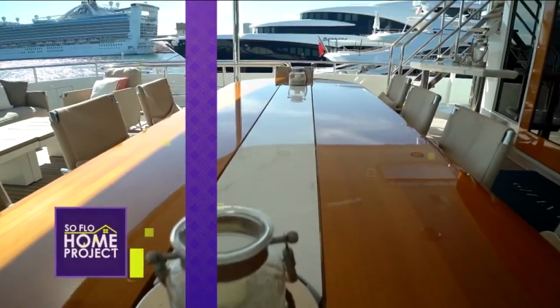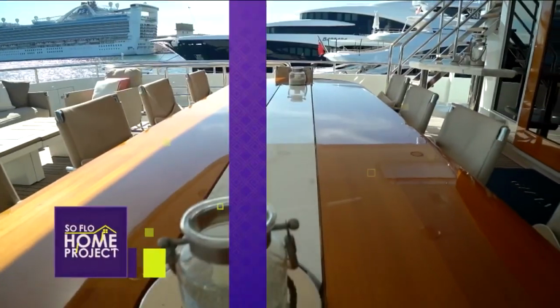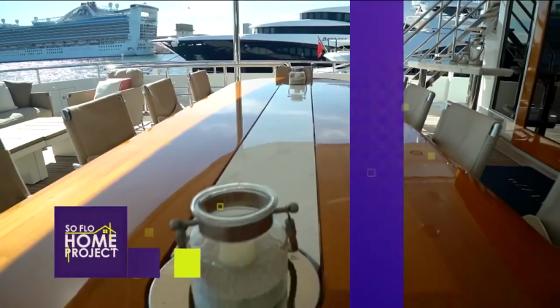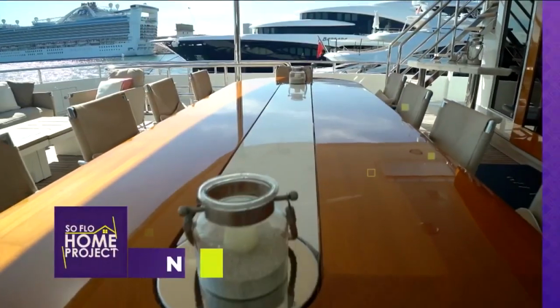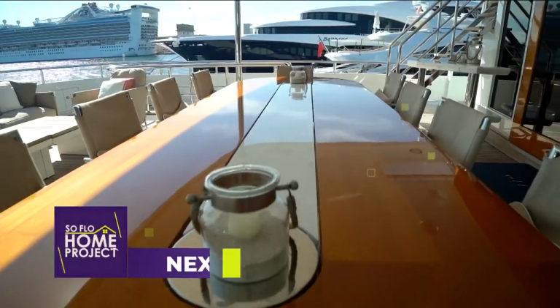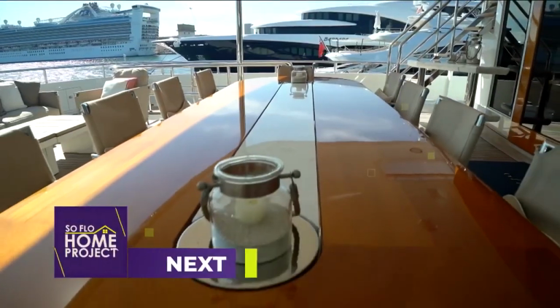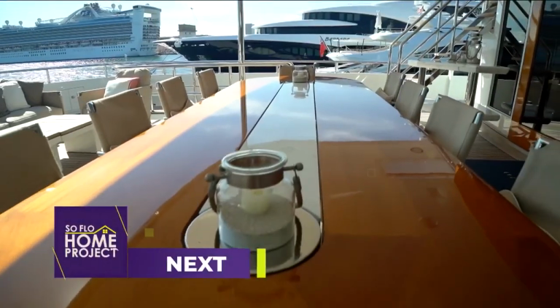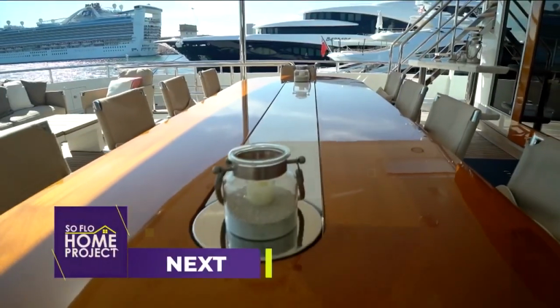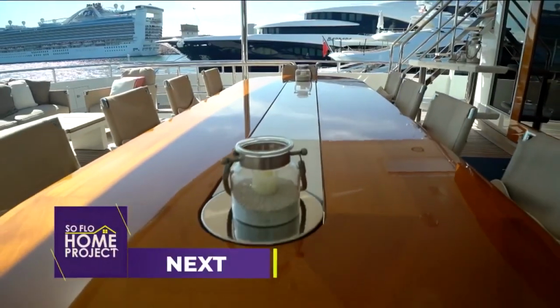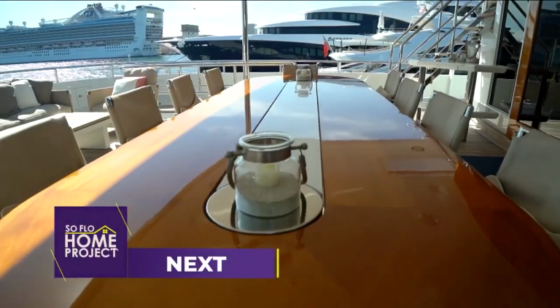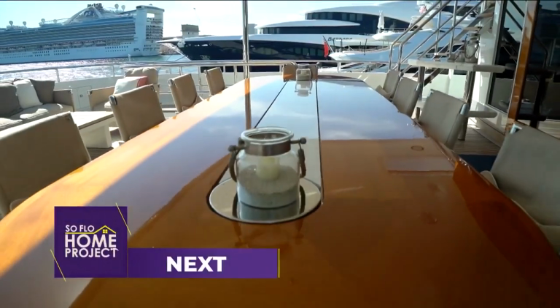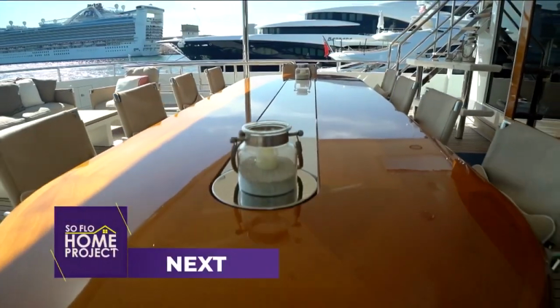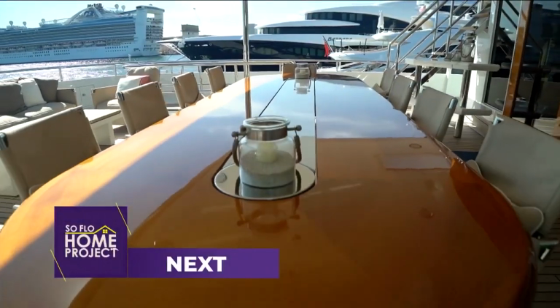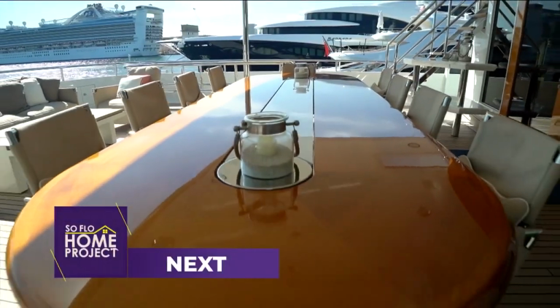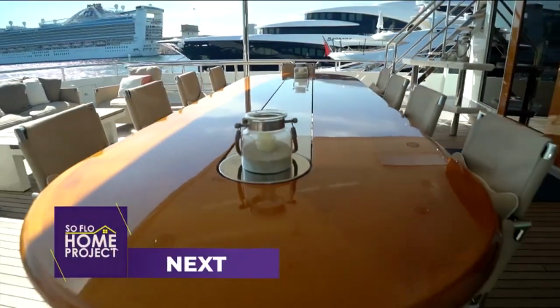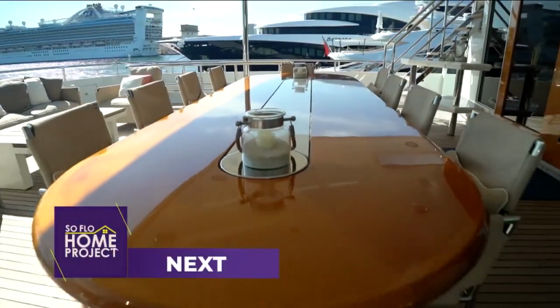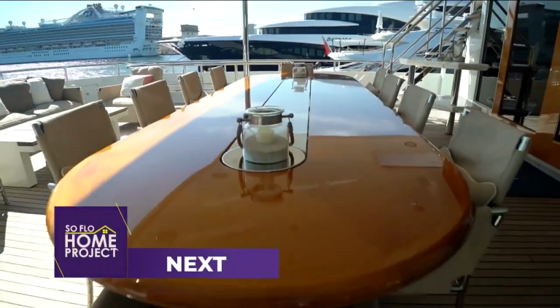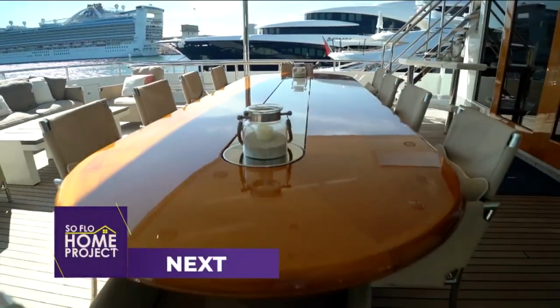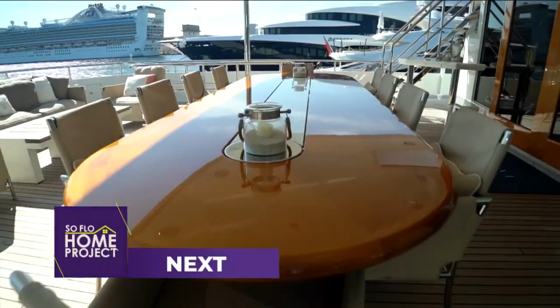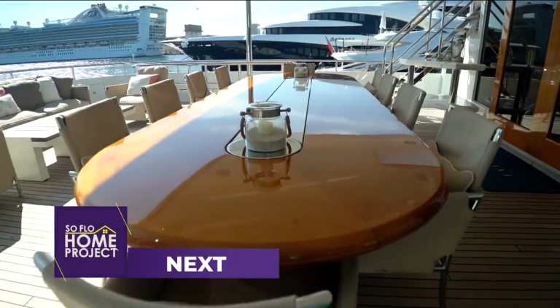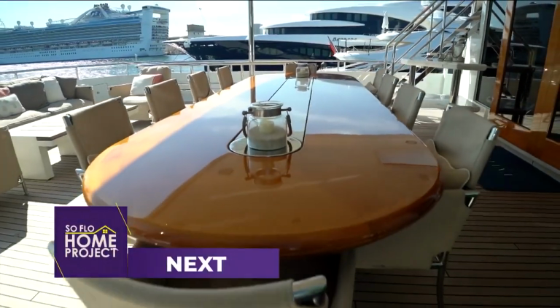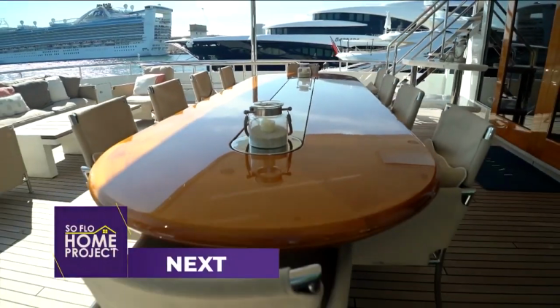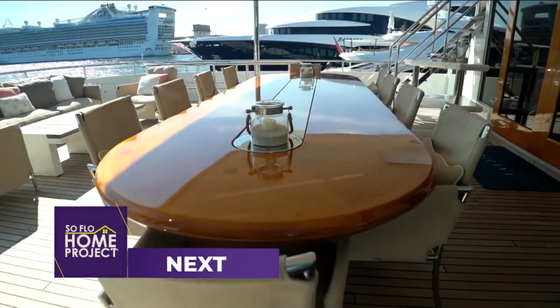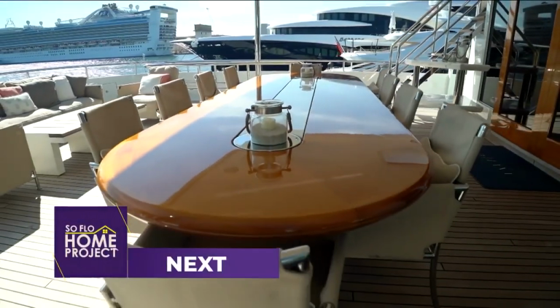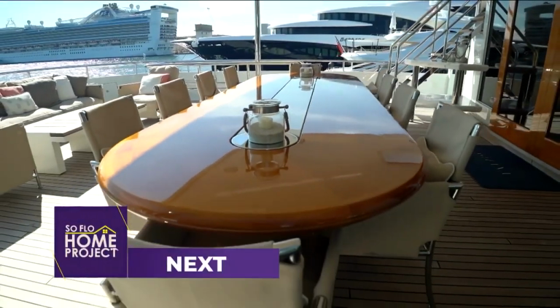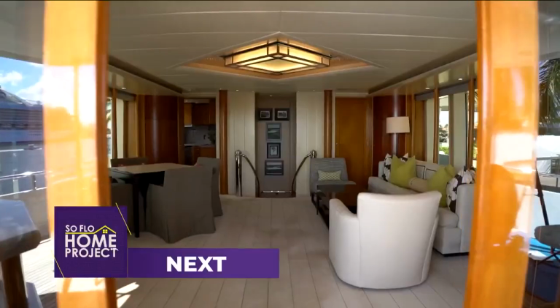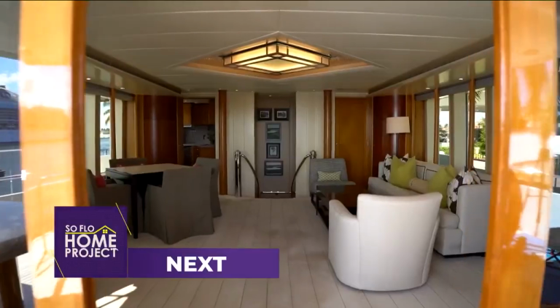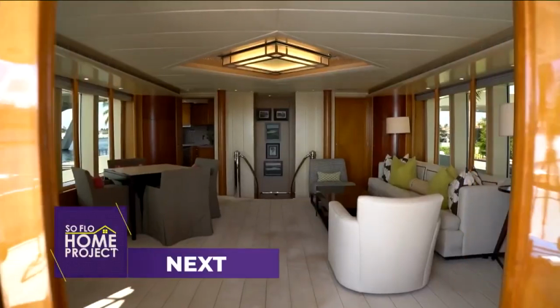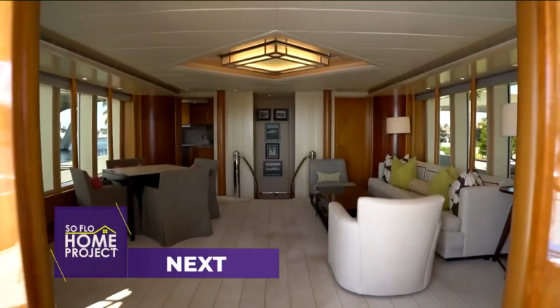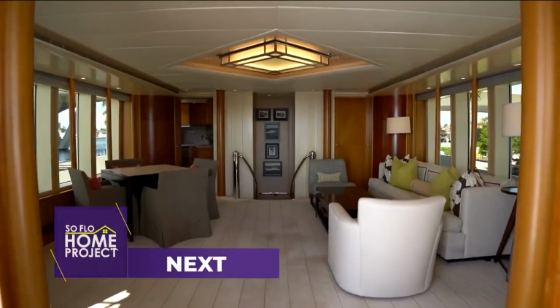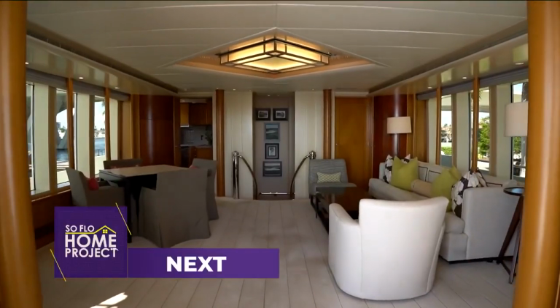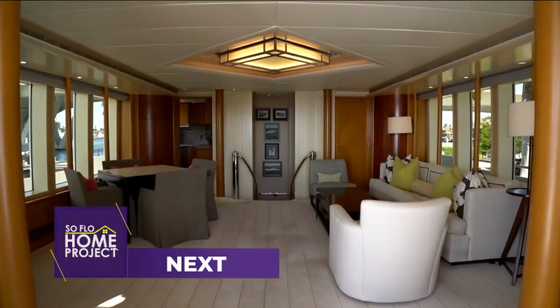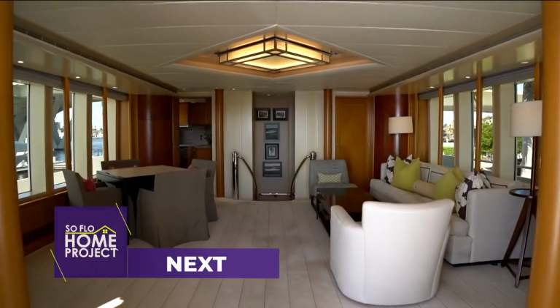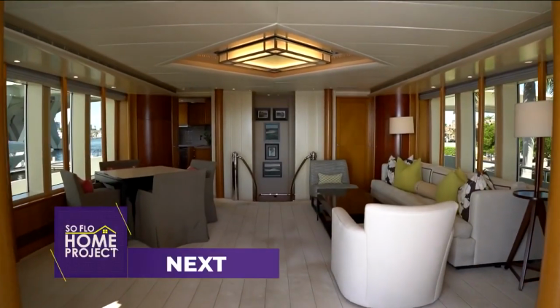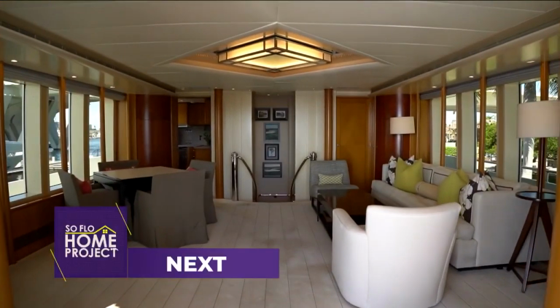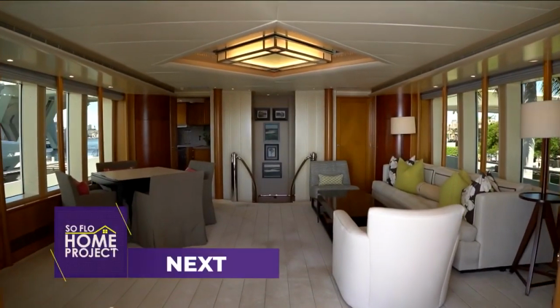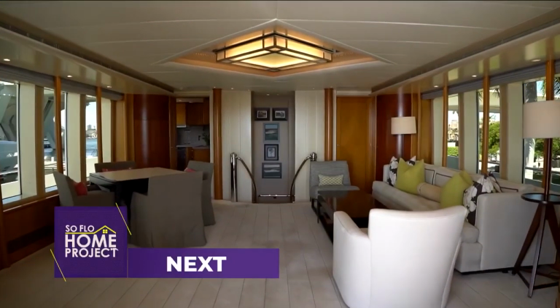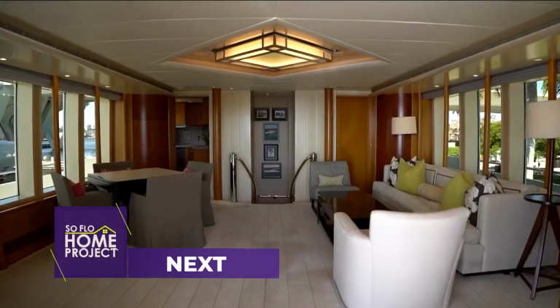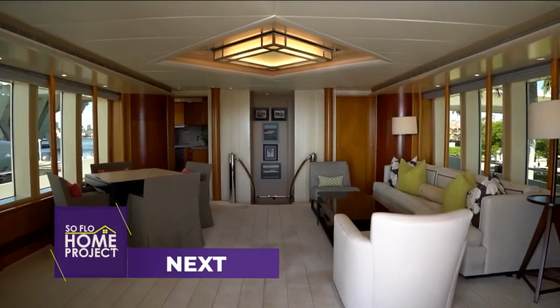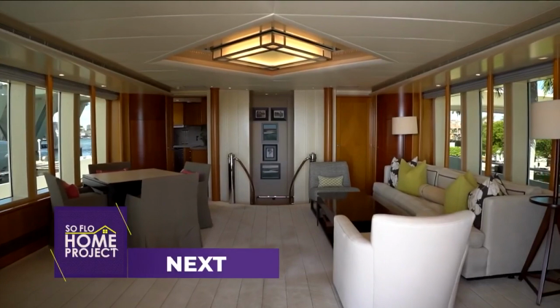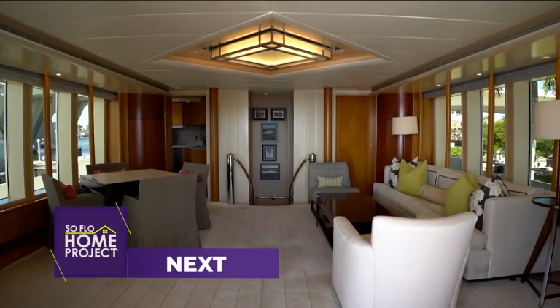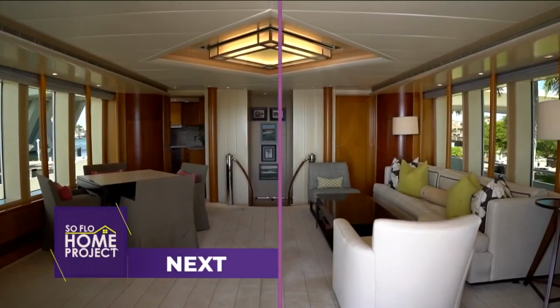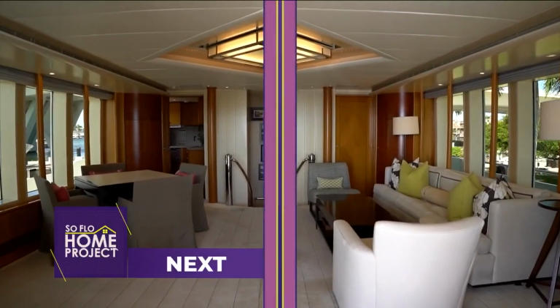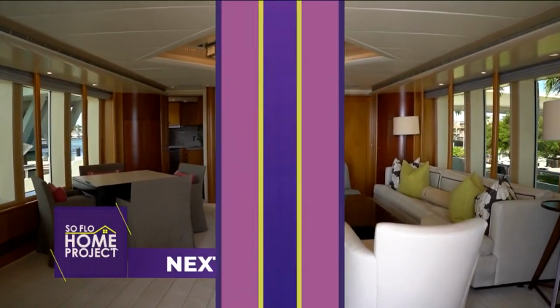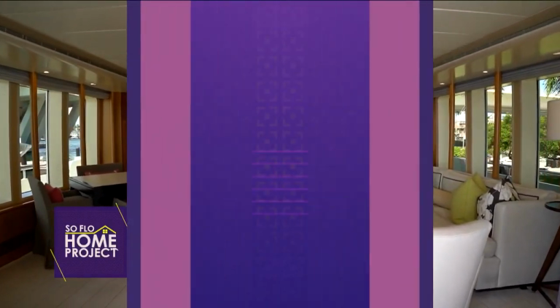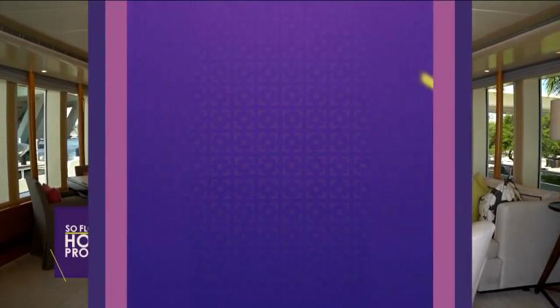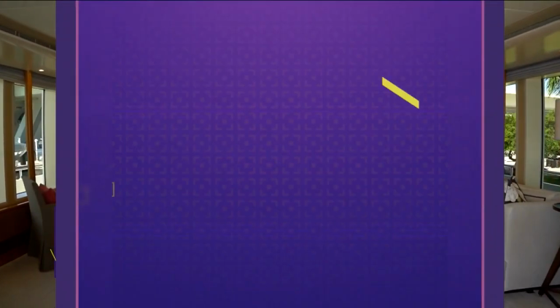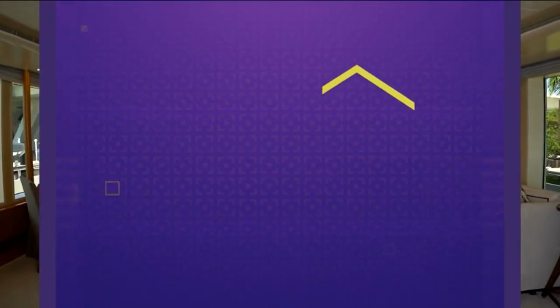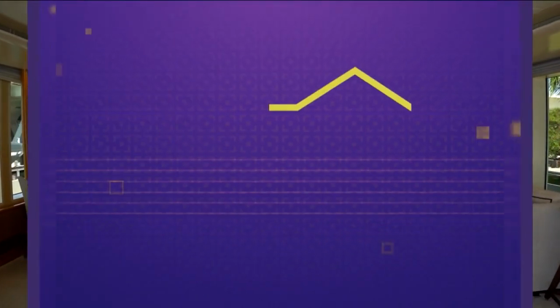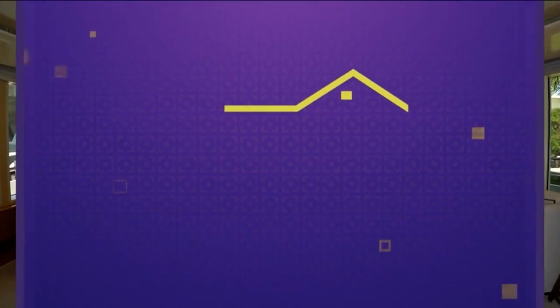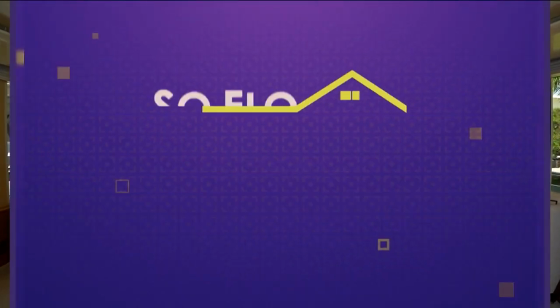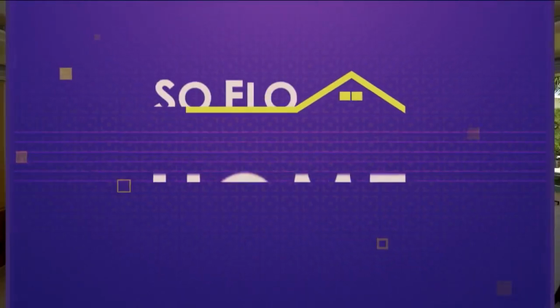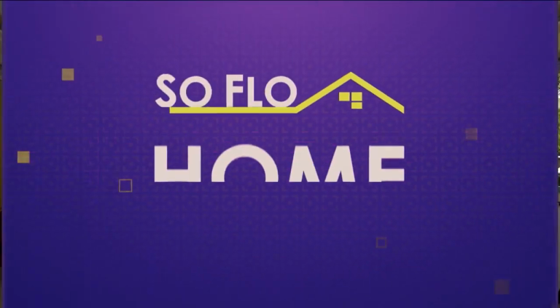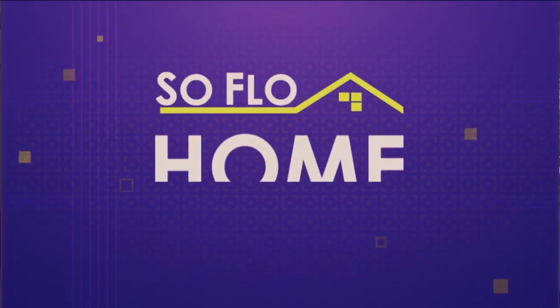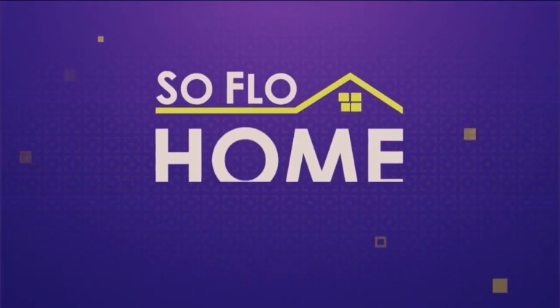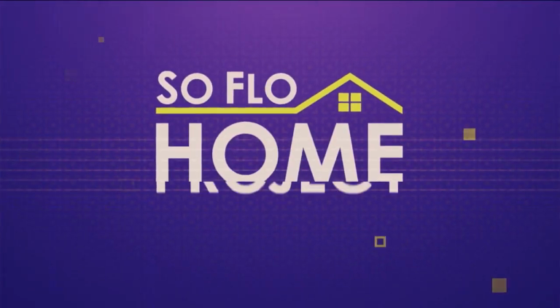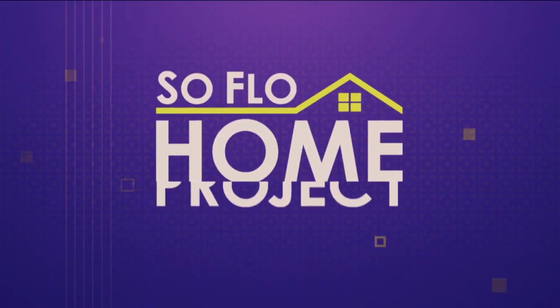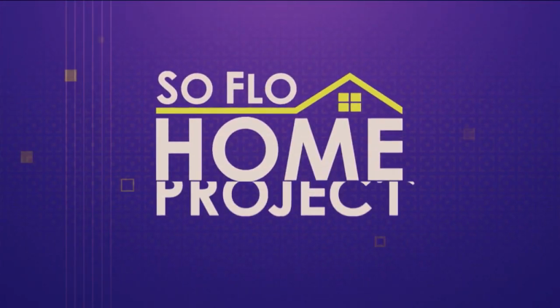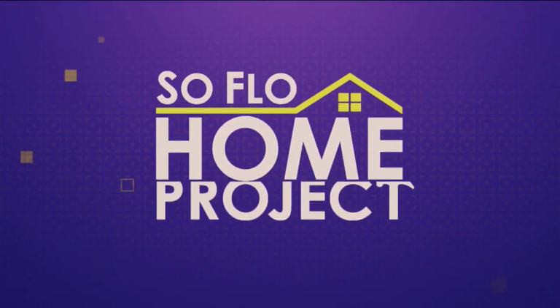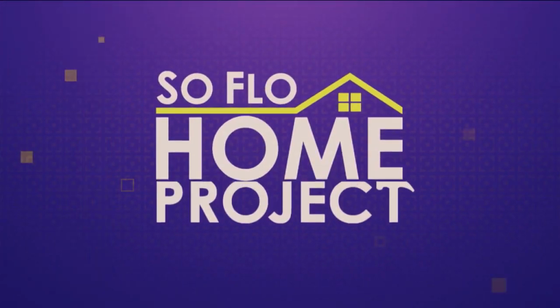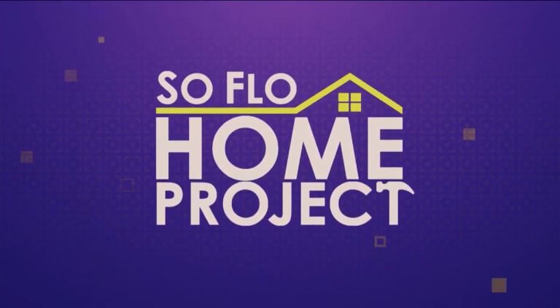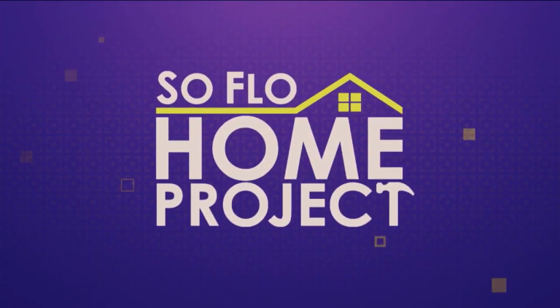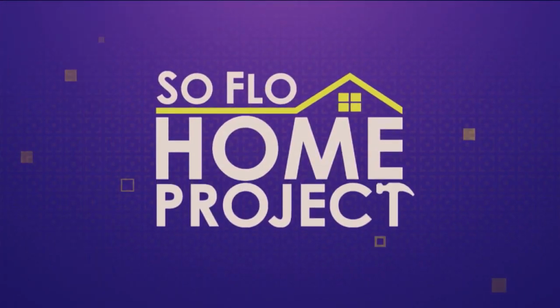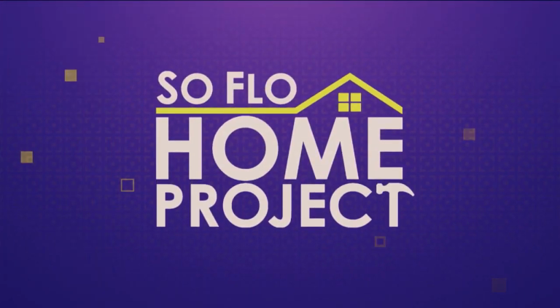Coming up next, we go up one deck to explore one of this yacht's great entertaining spaces on SoFlo Home Project.